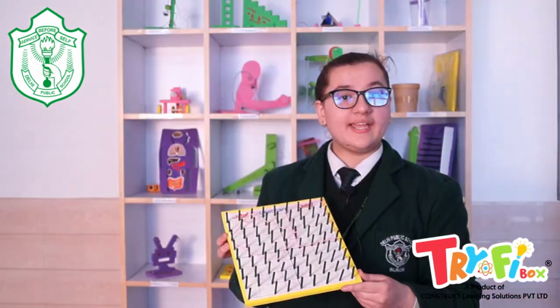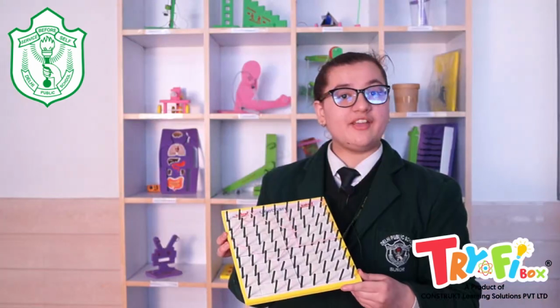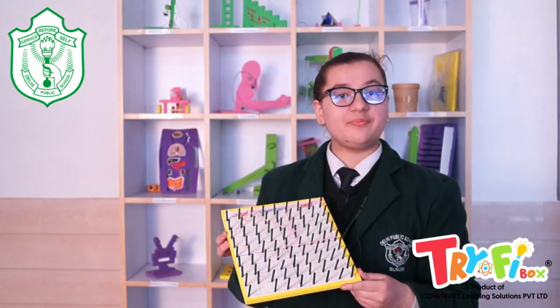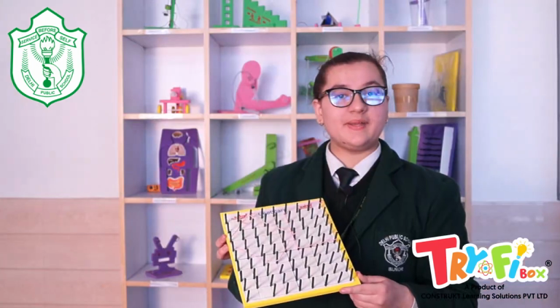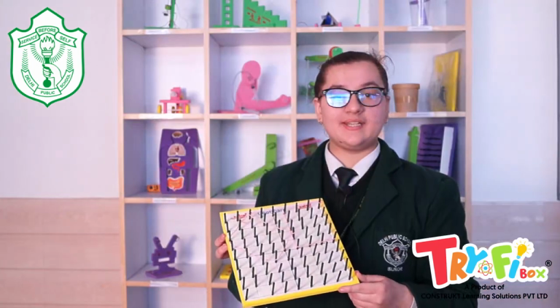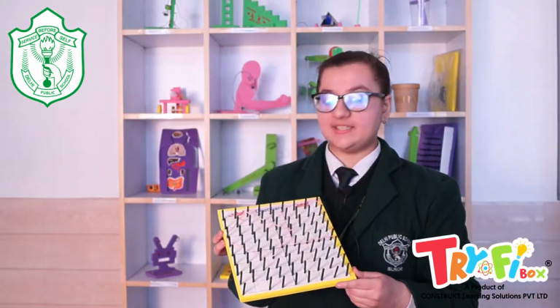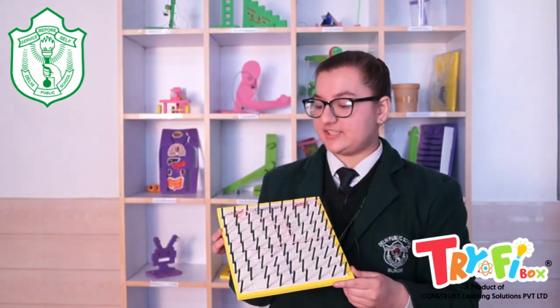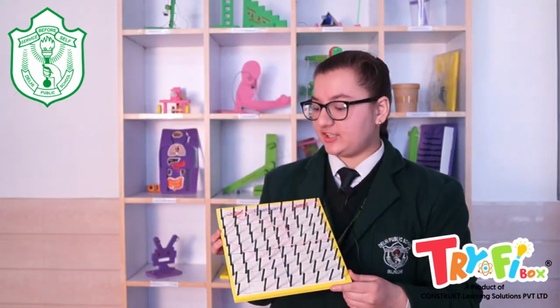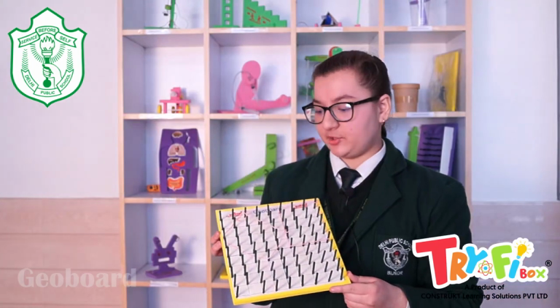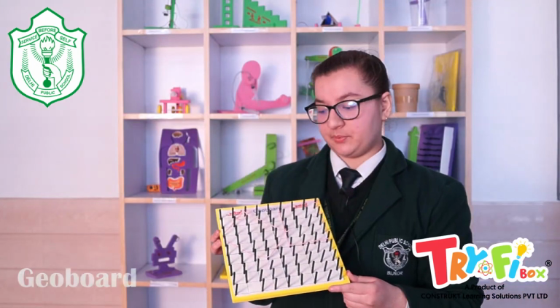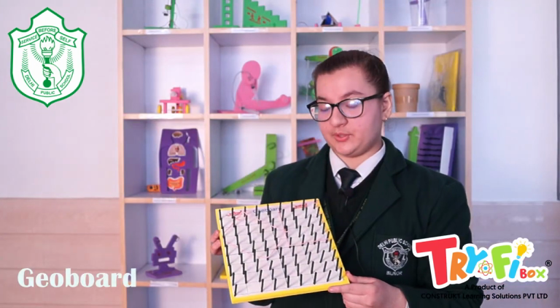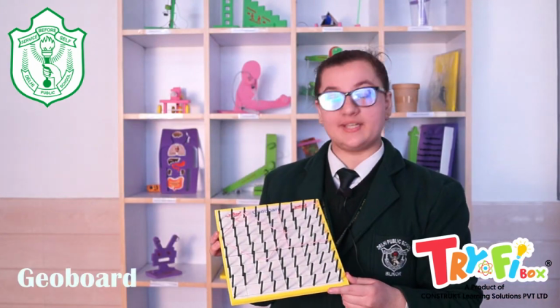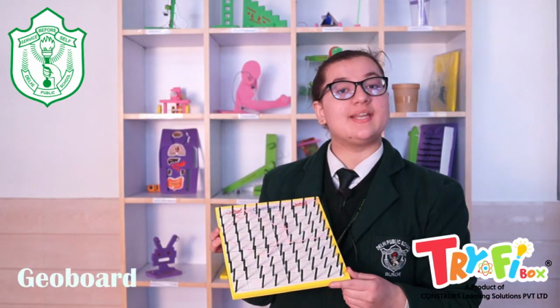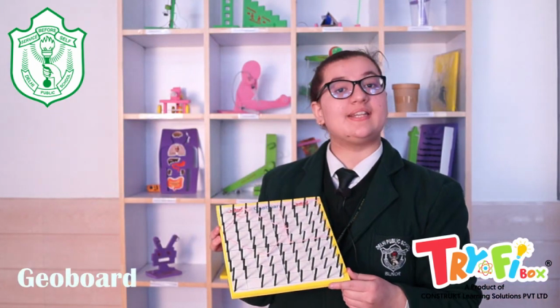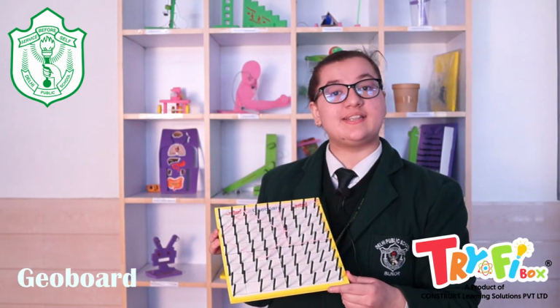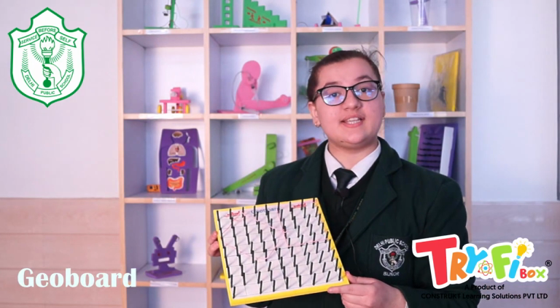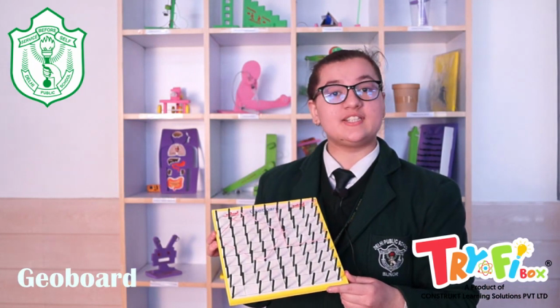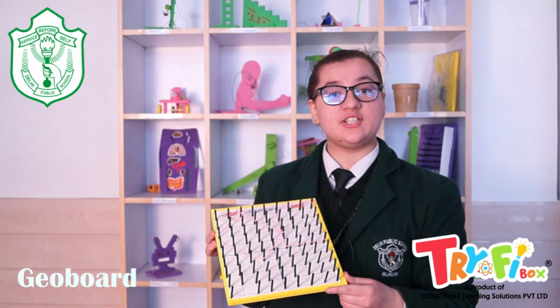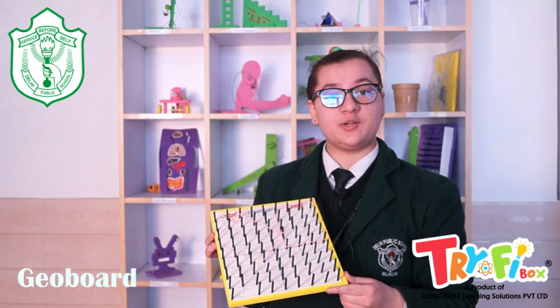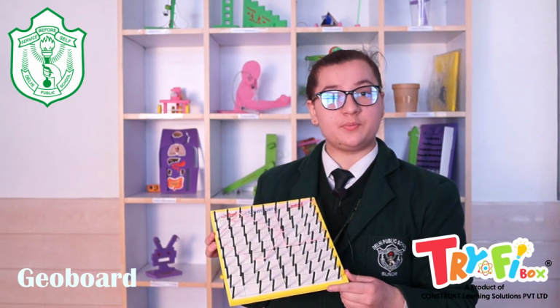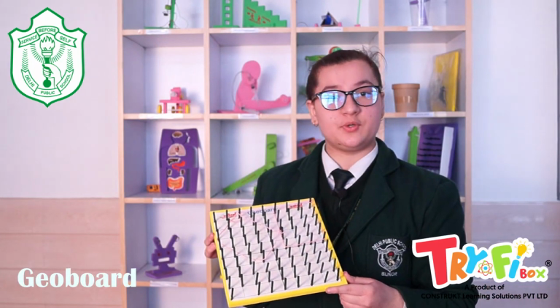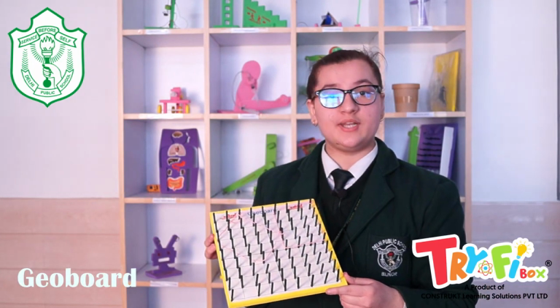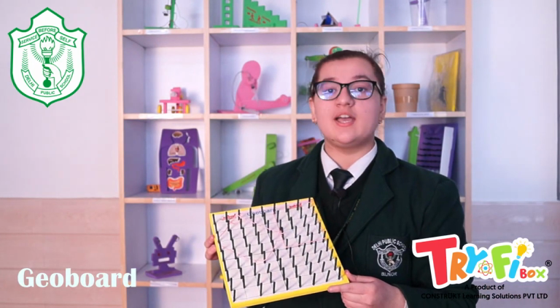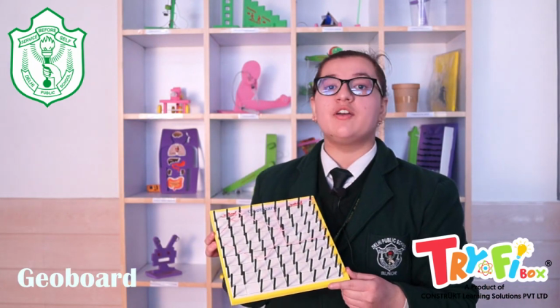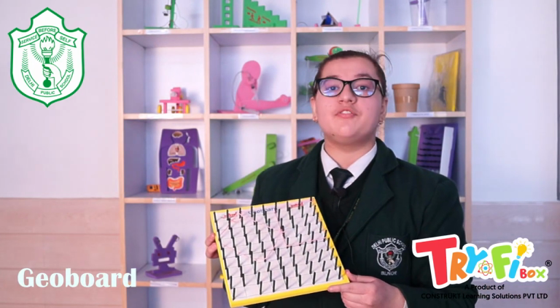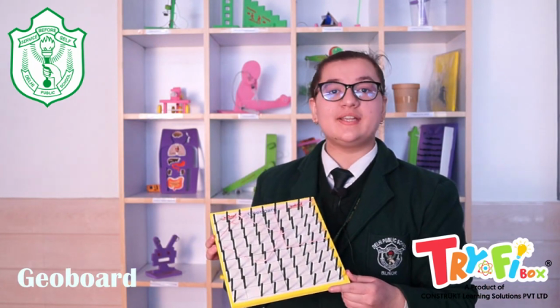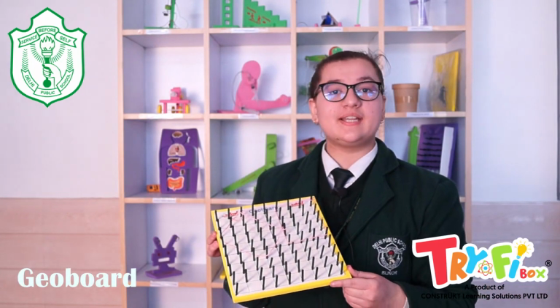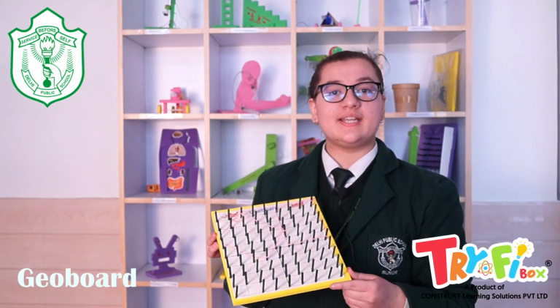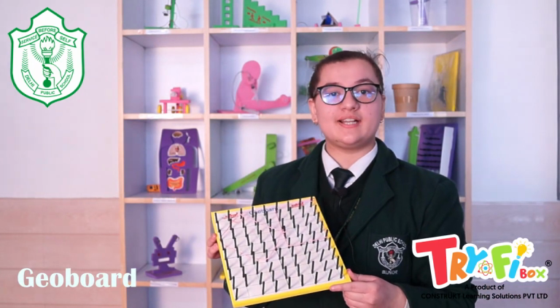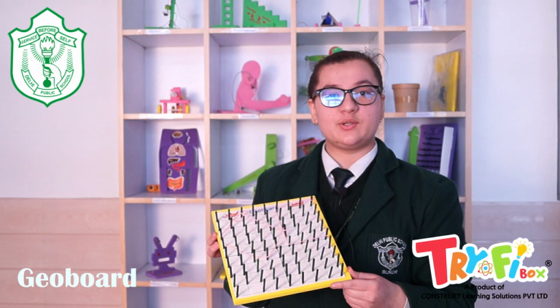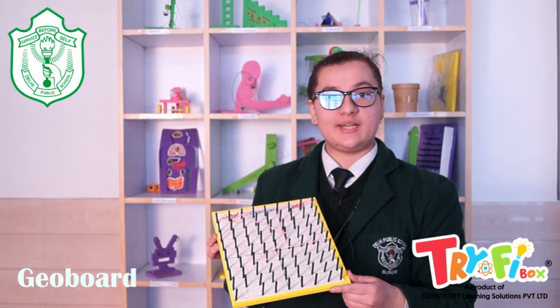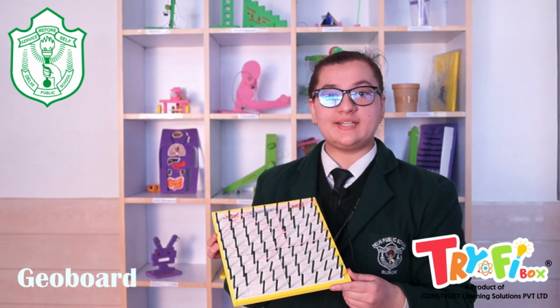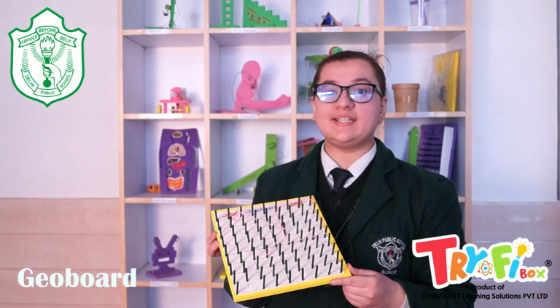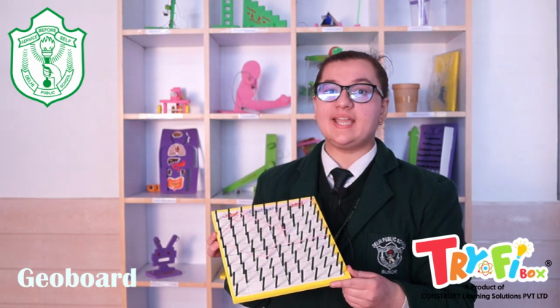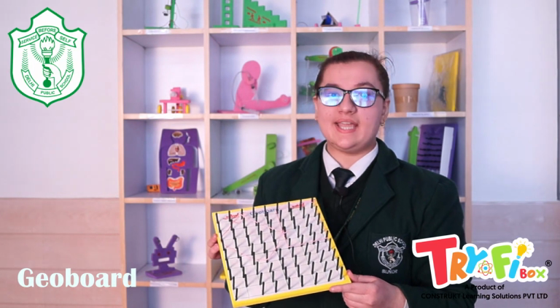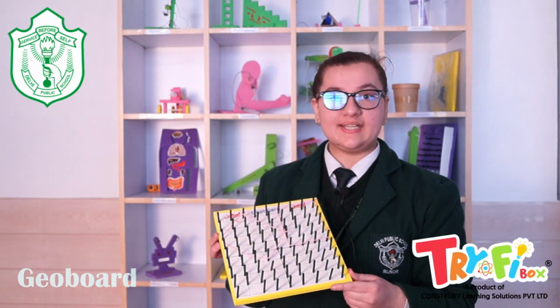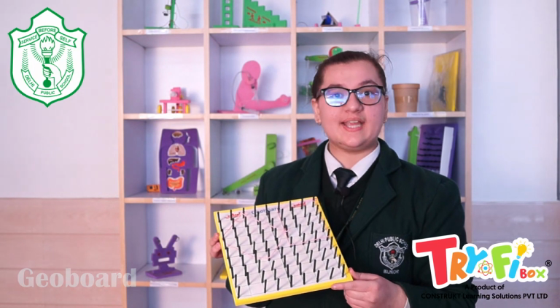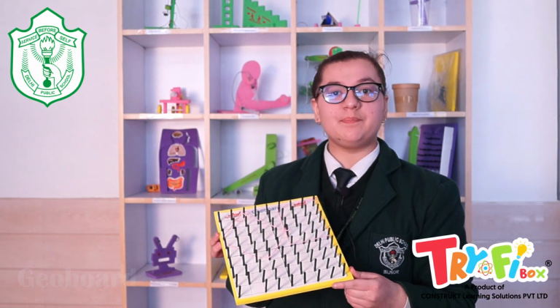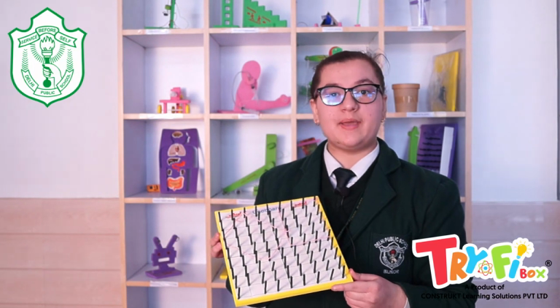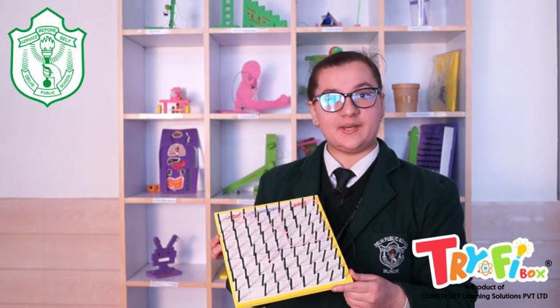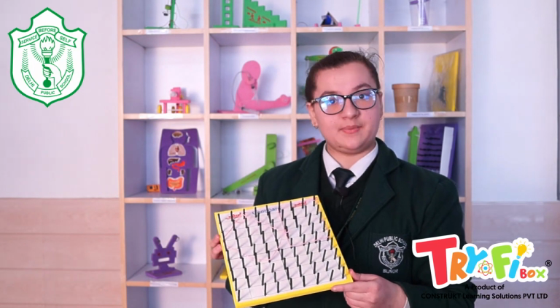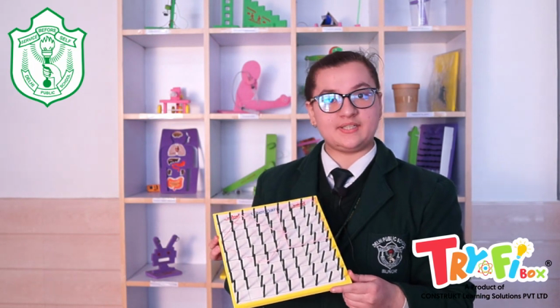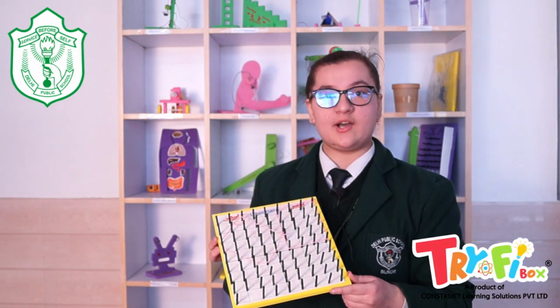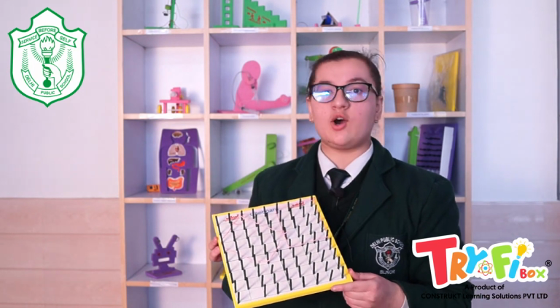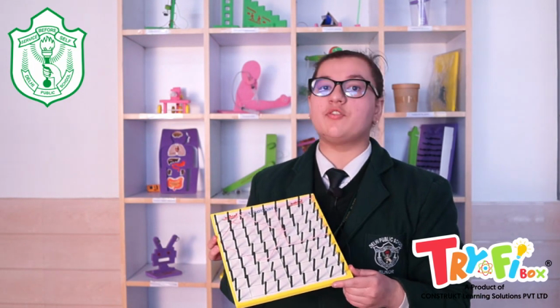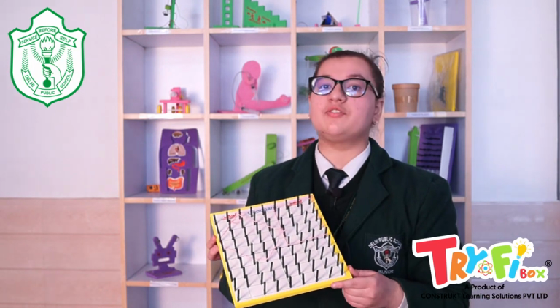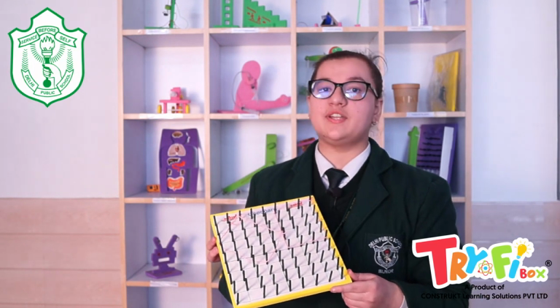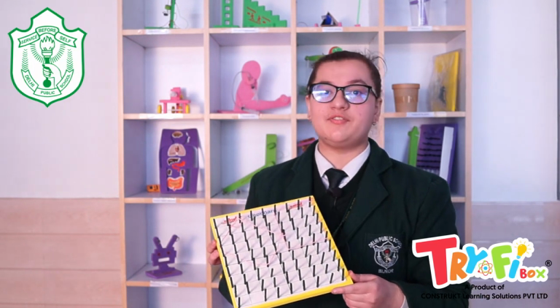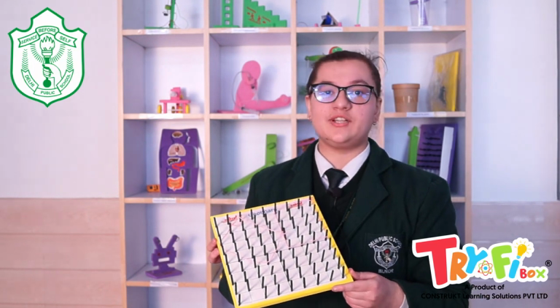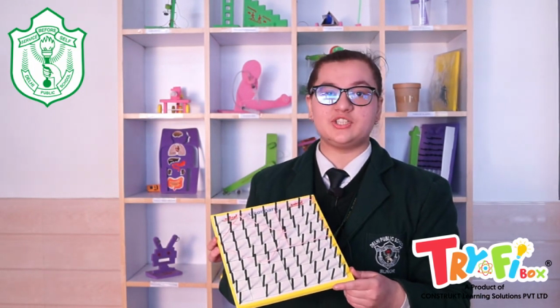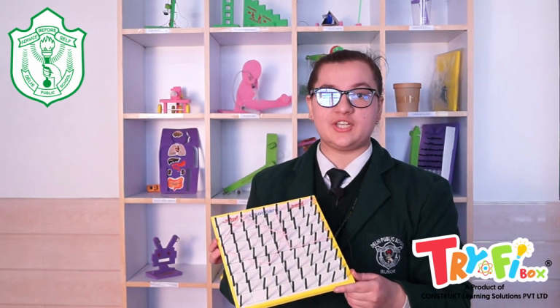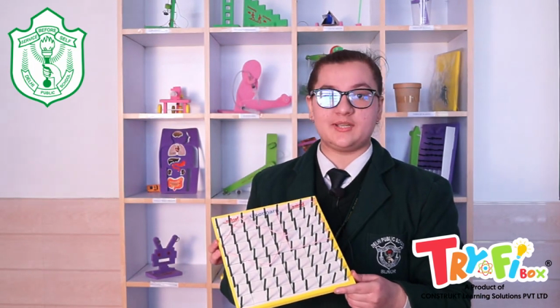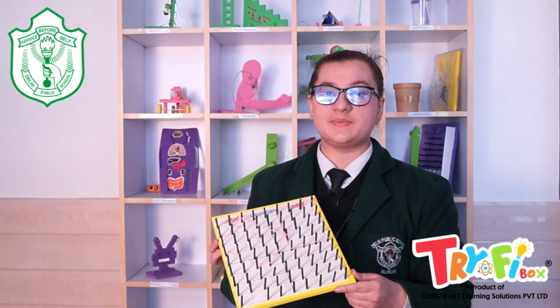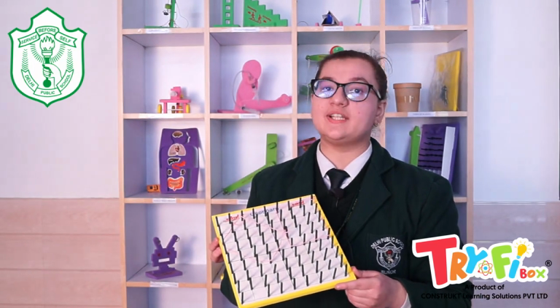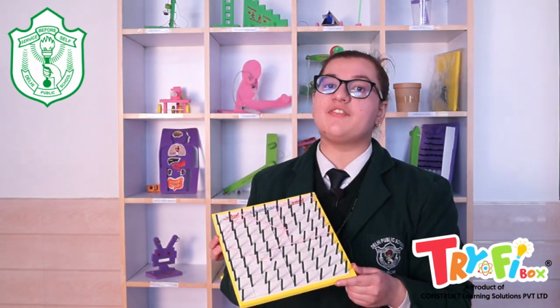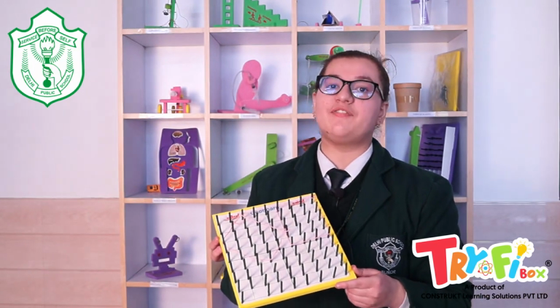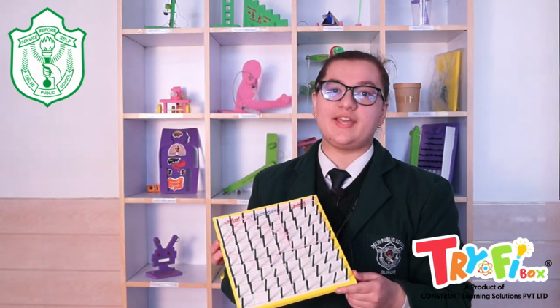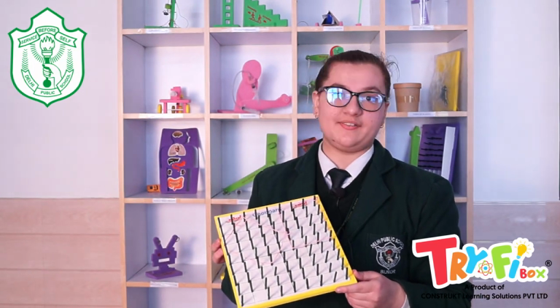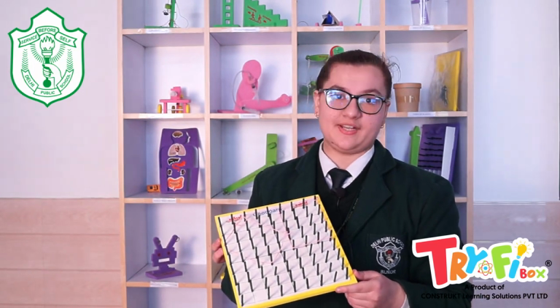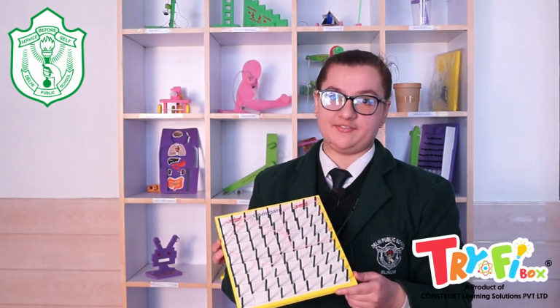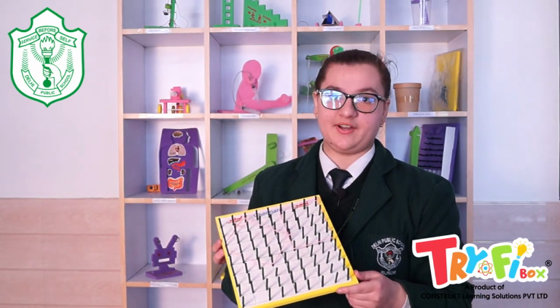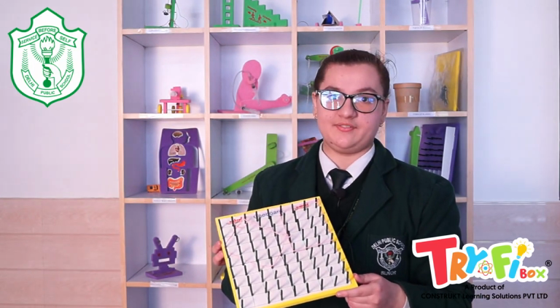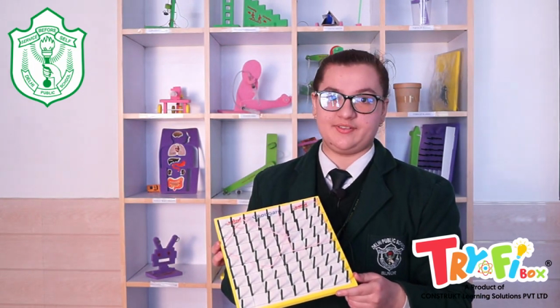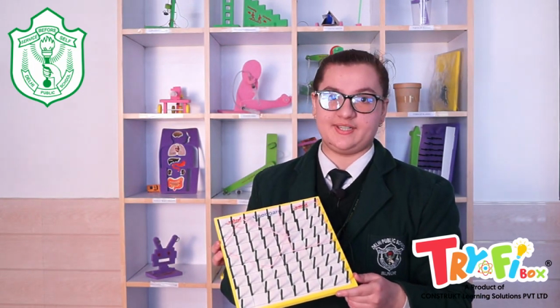I have made this geo board. With this geo board, we can calculate the area and perimeter of different shapes in a very fun way.